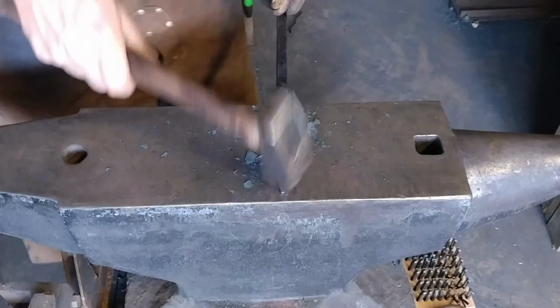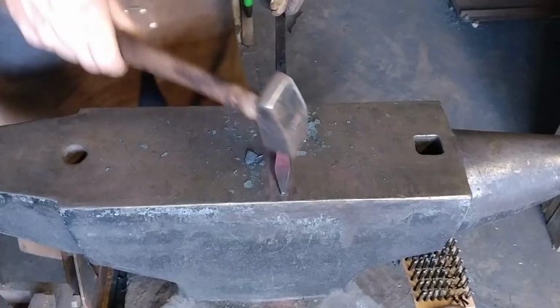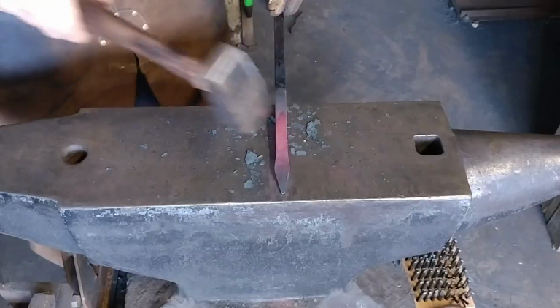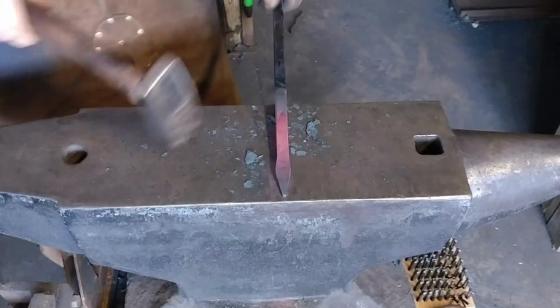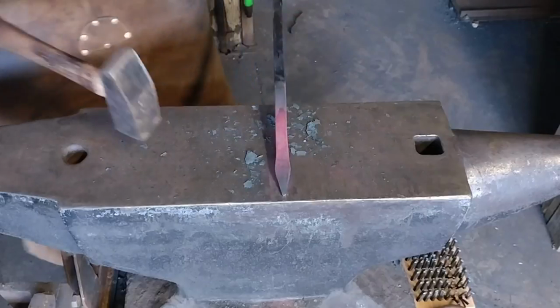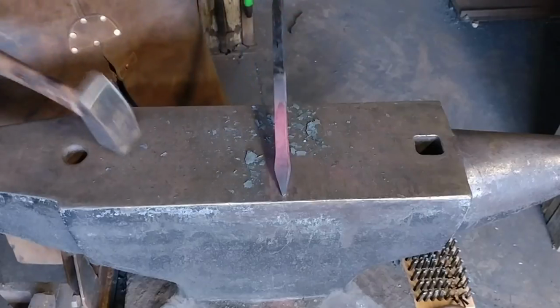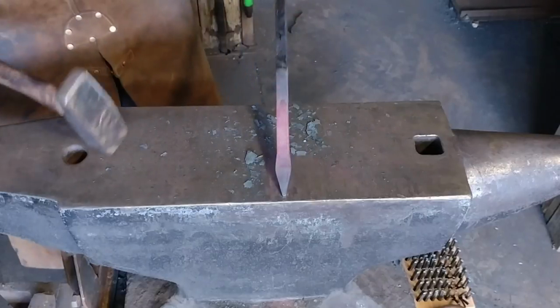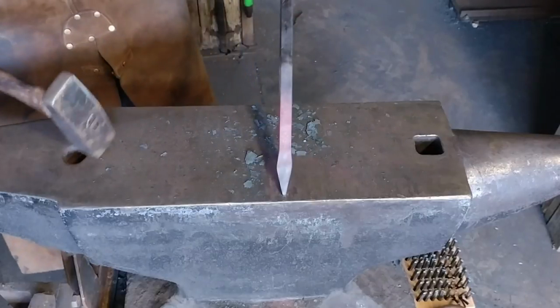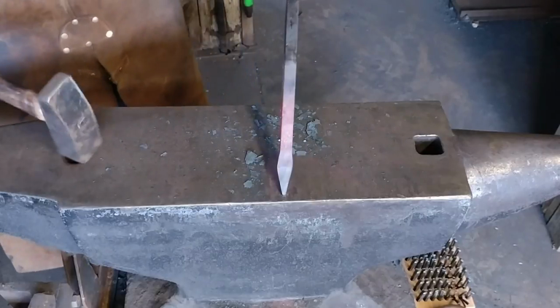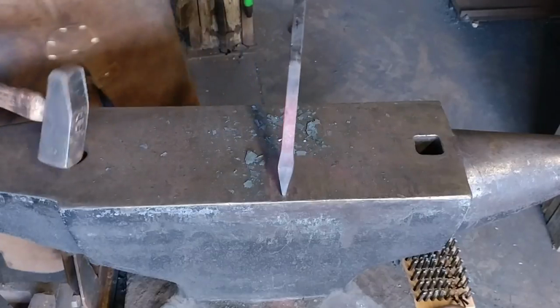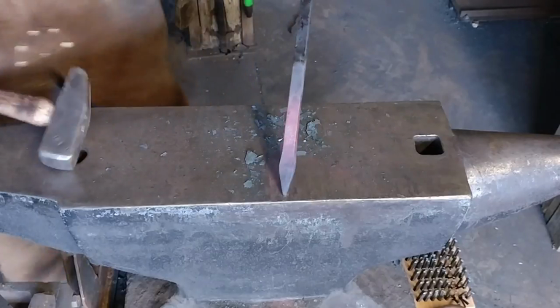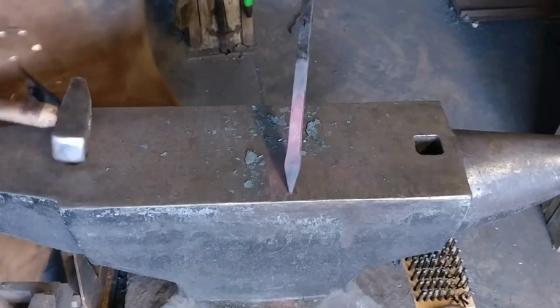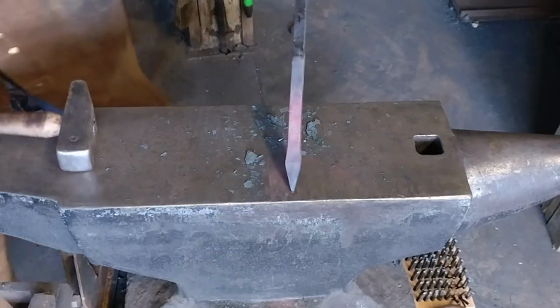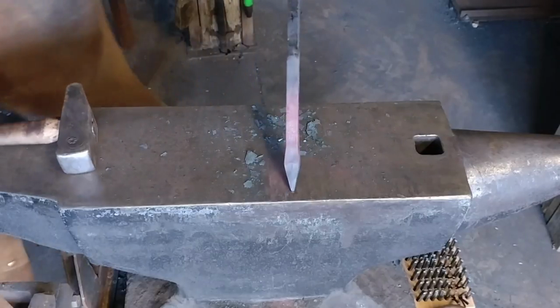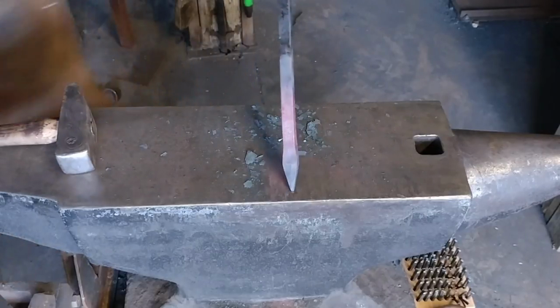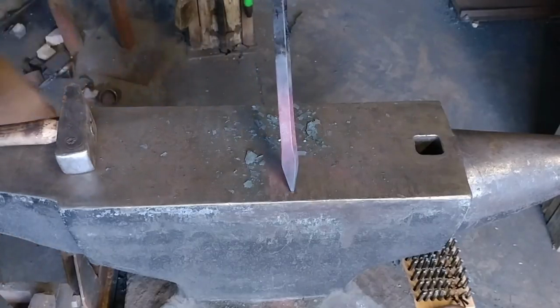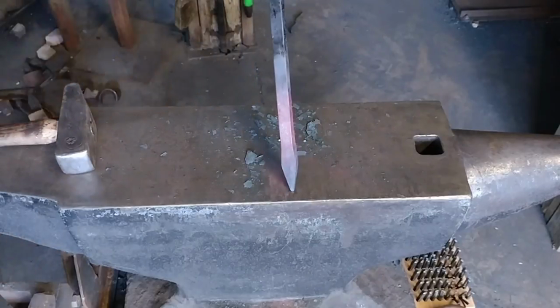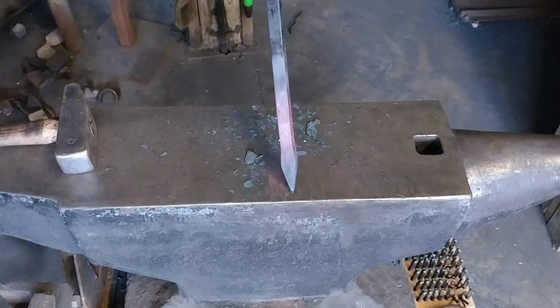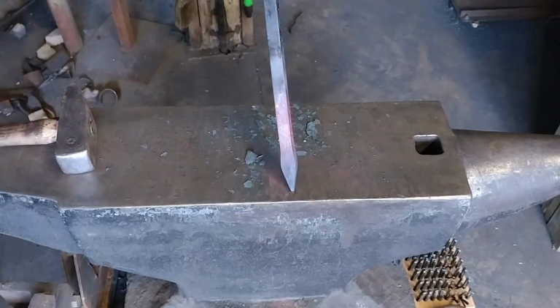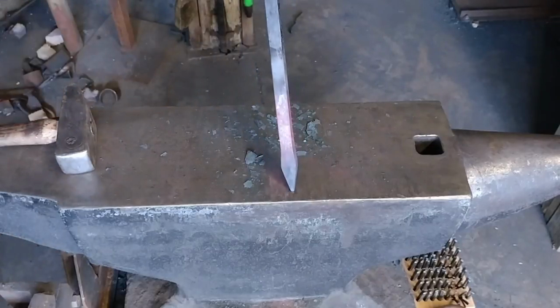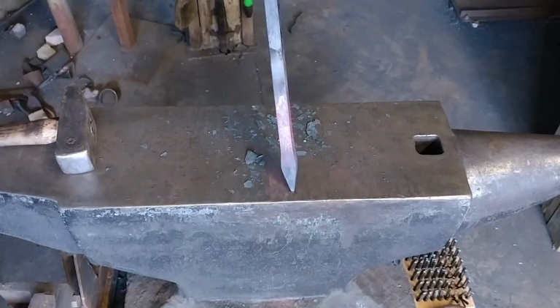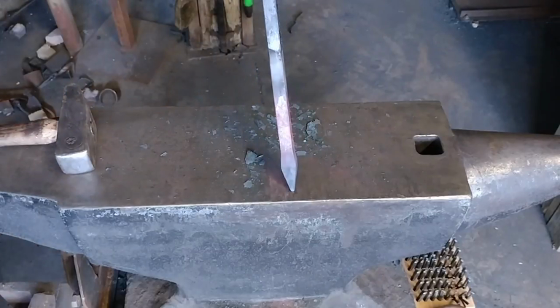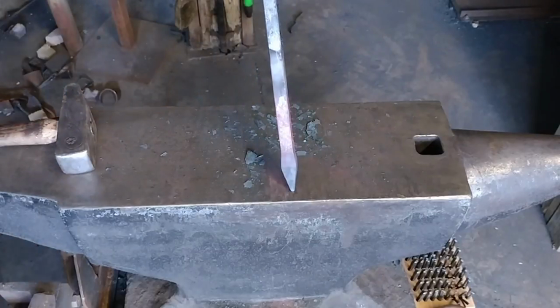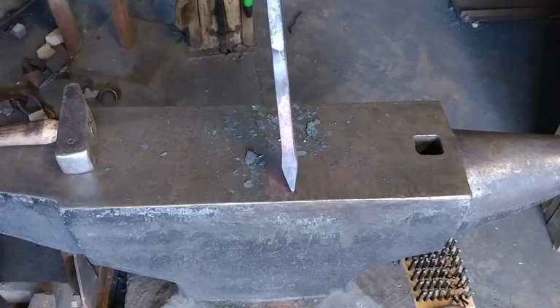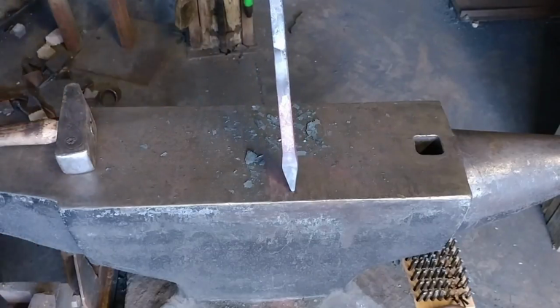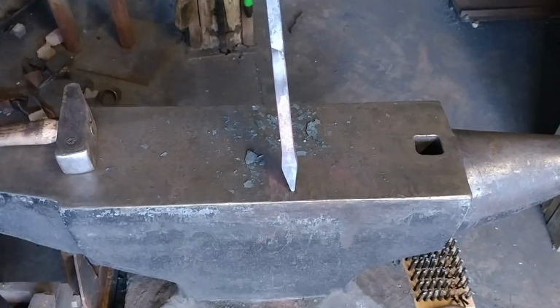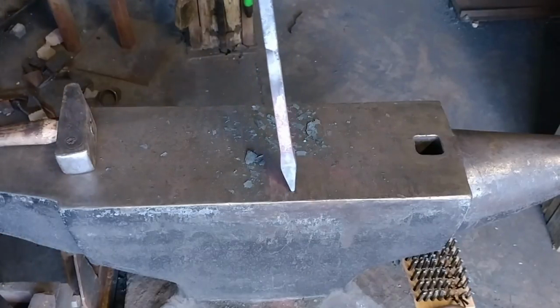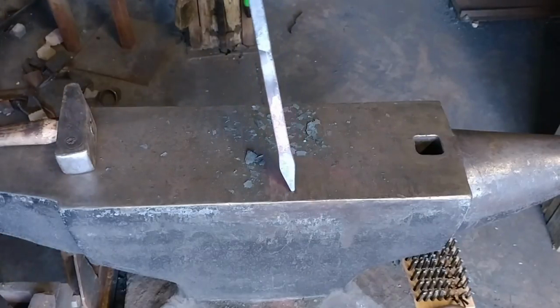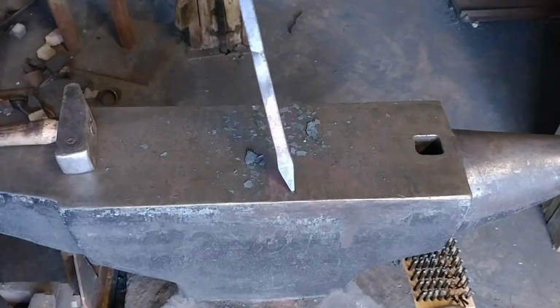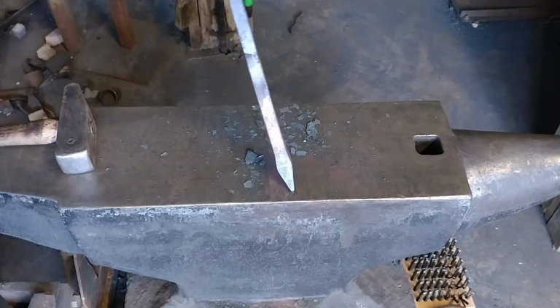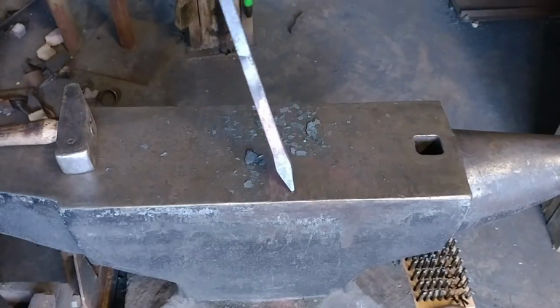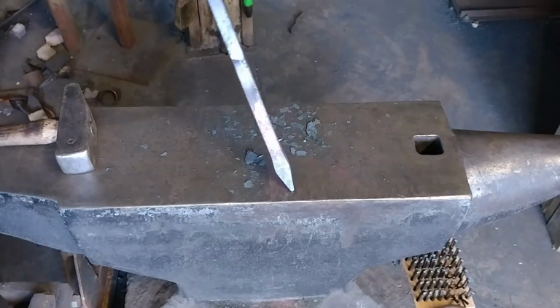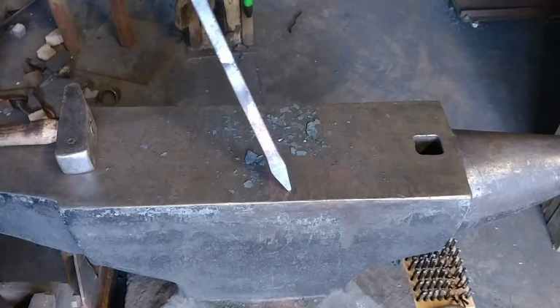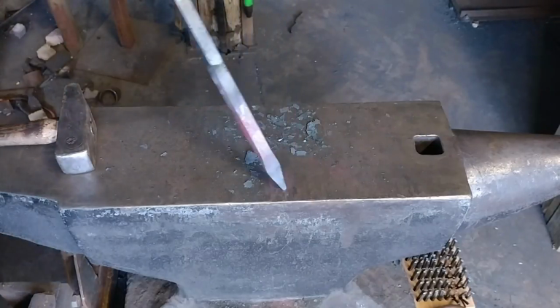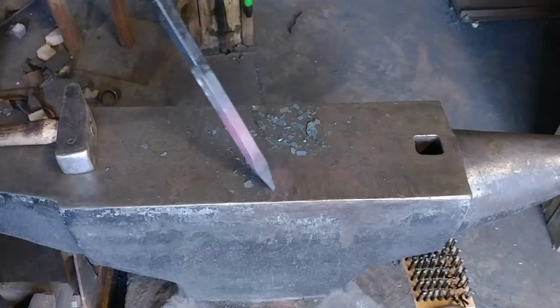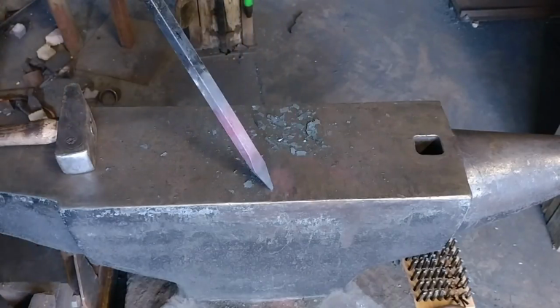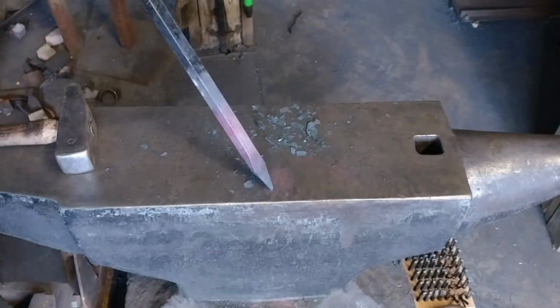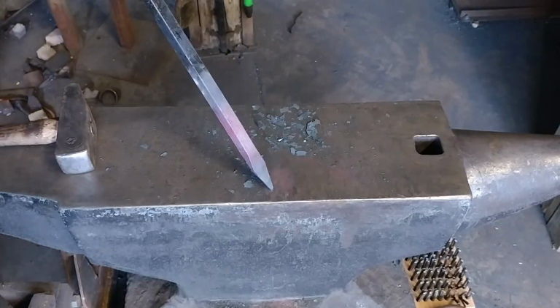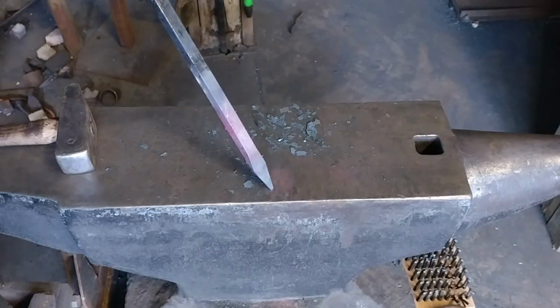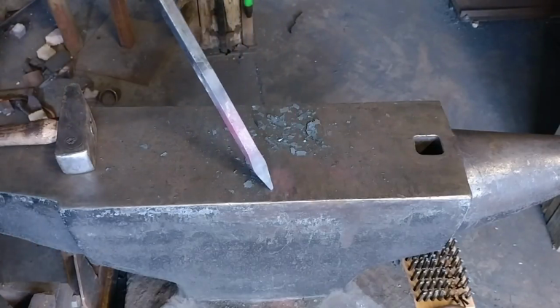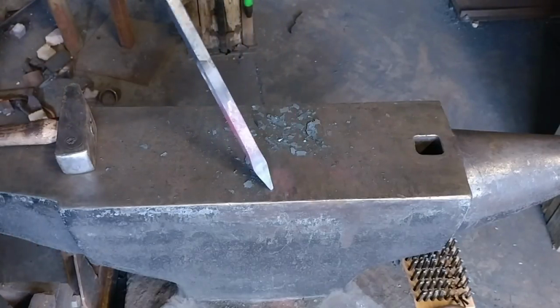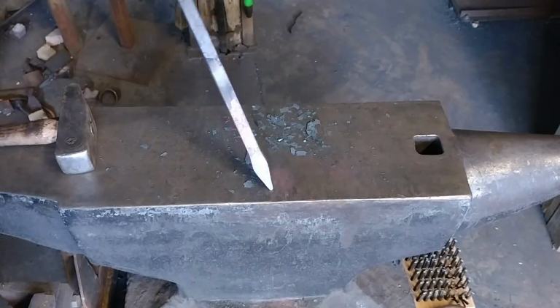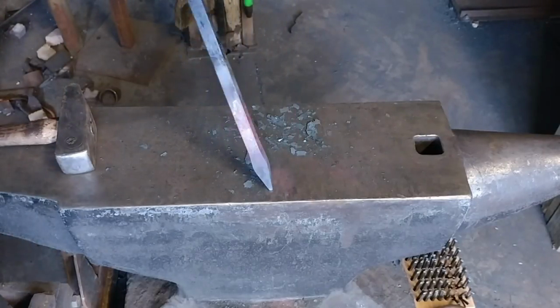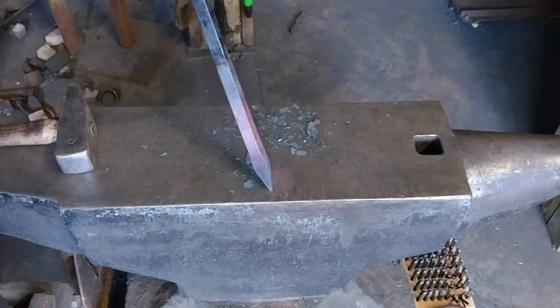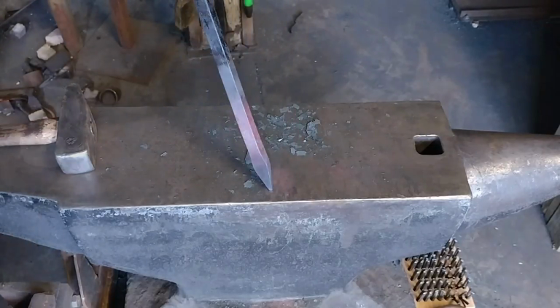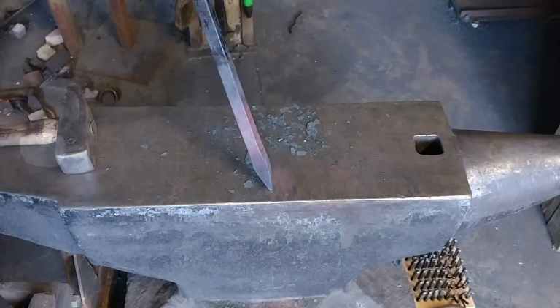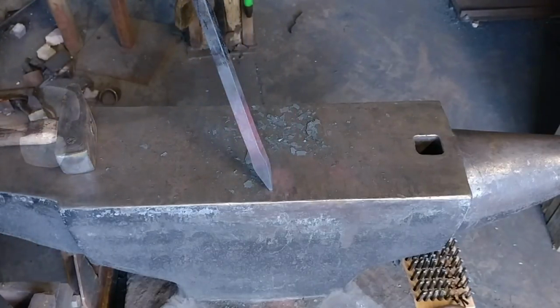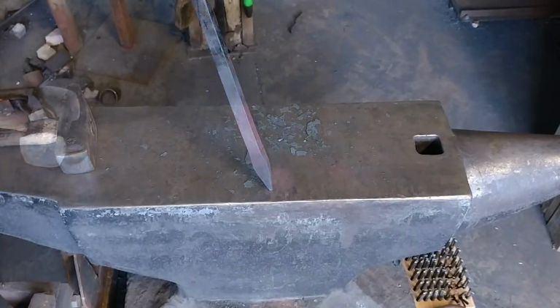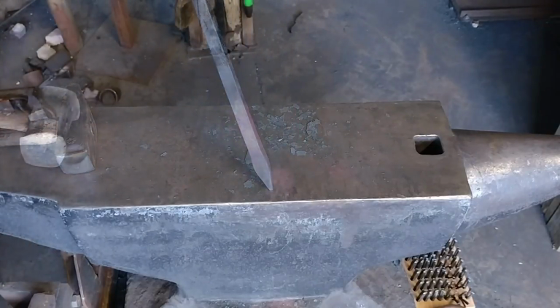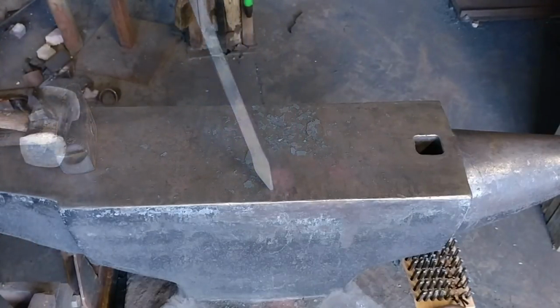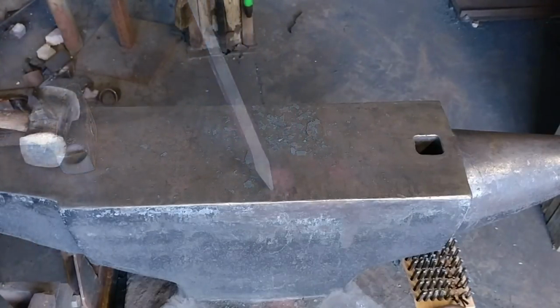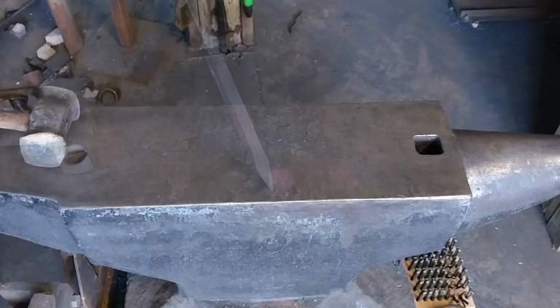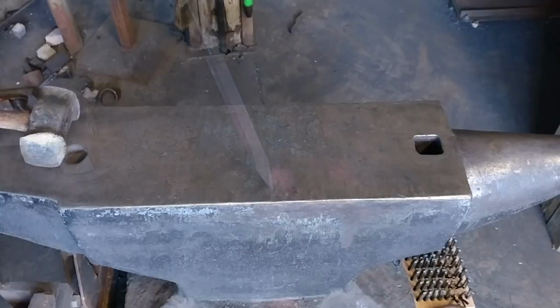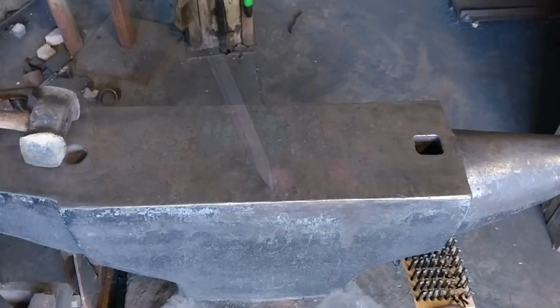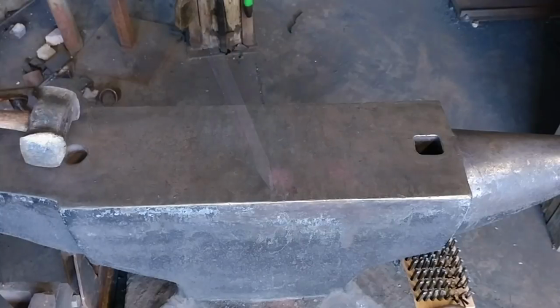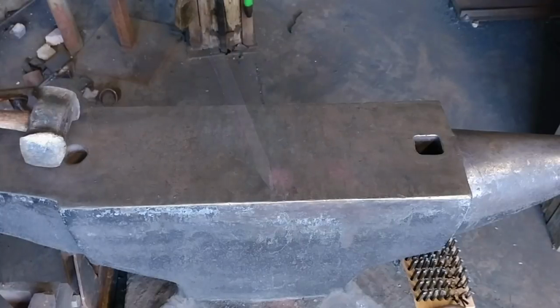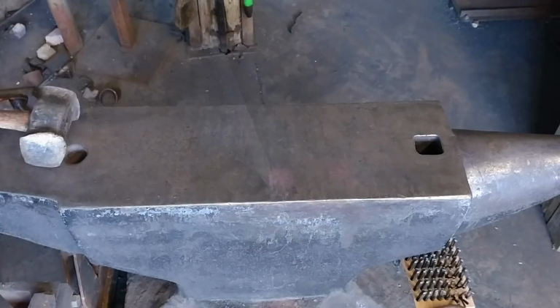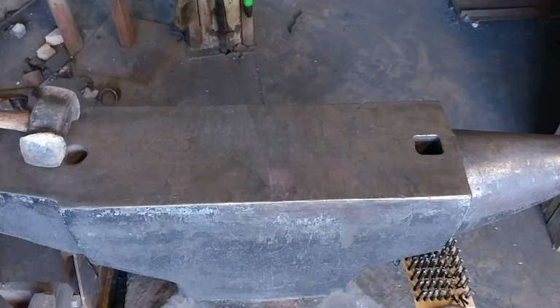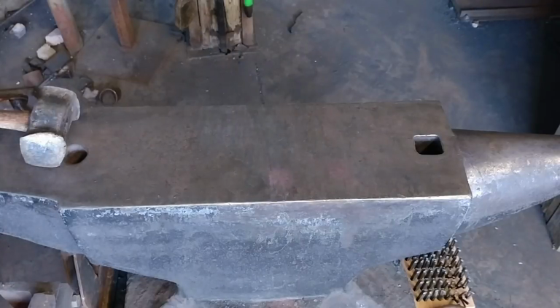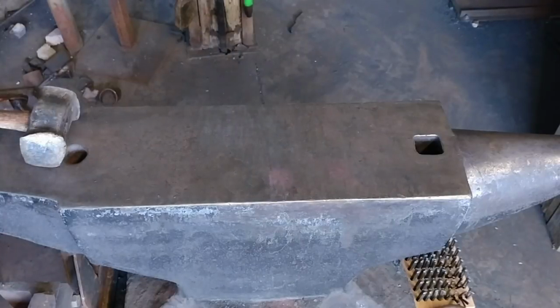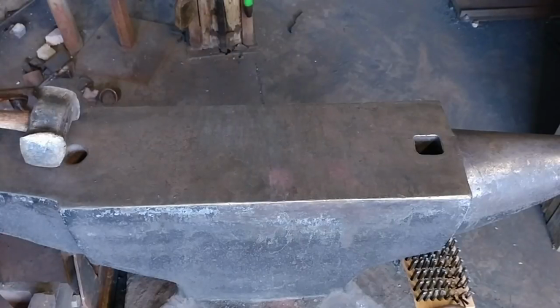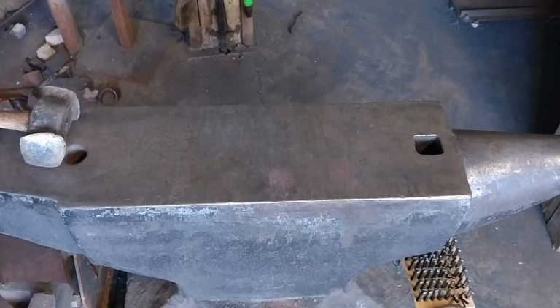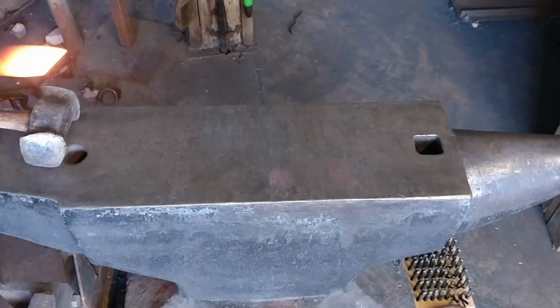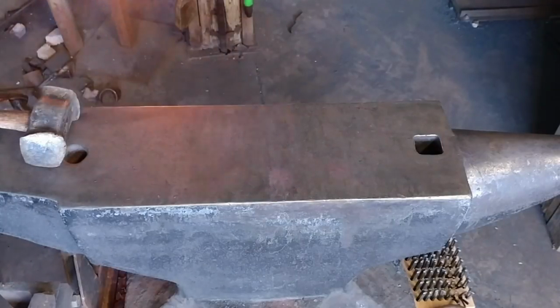I'm focusing all the blows right on the tip to try to get this swelling that you see there.